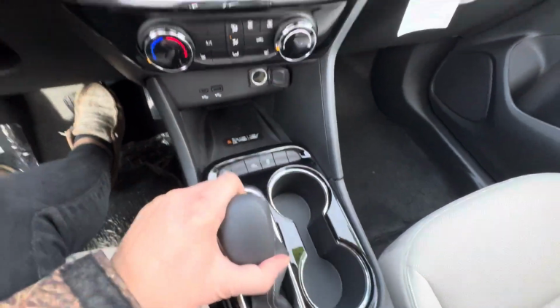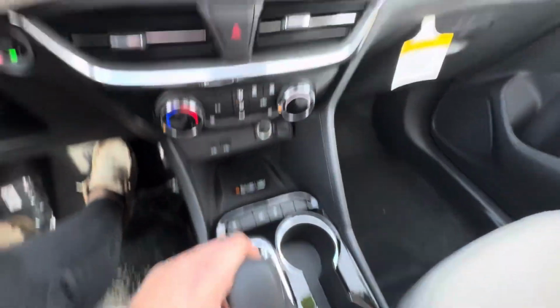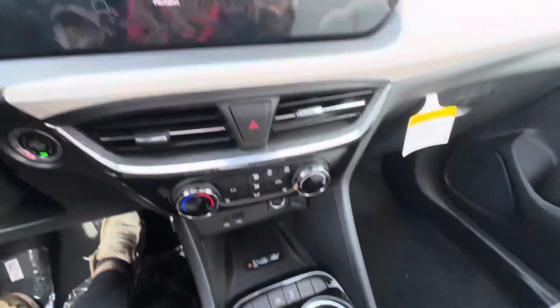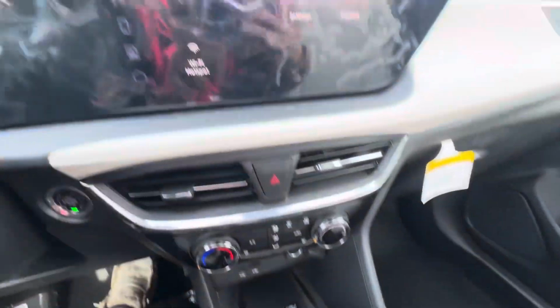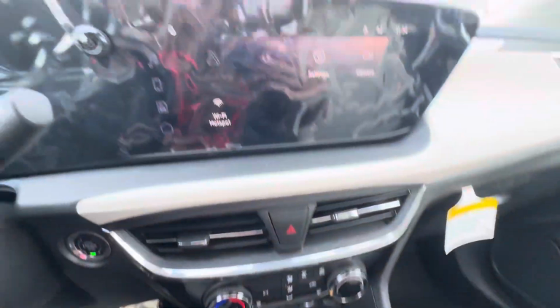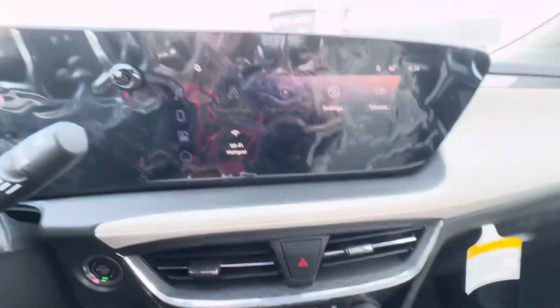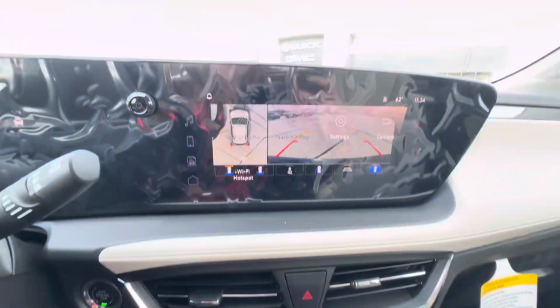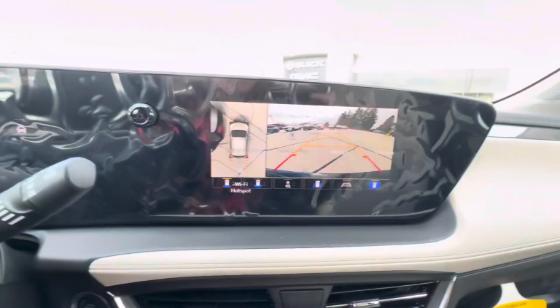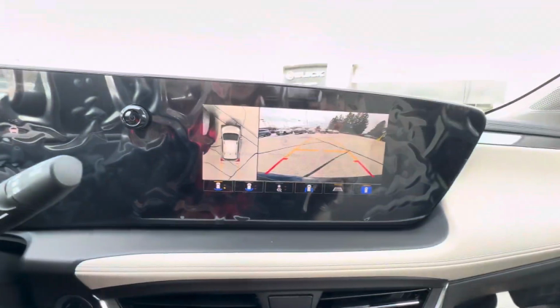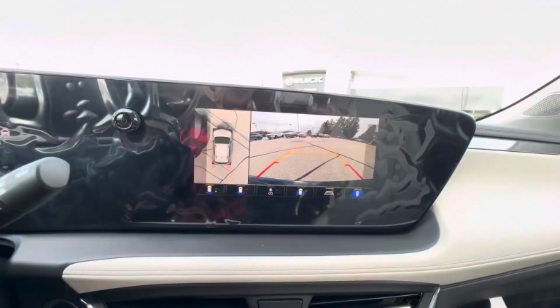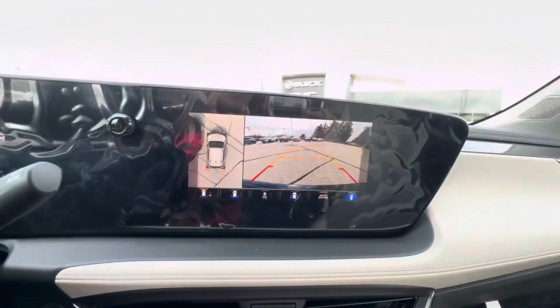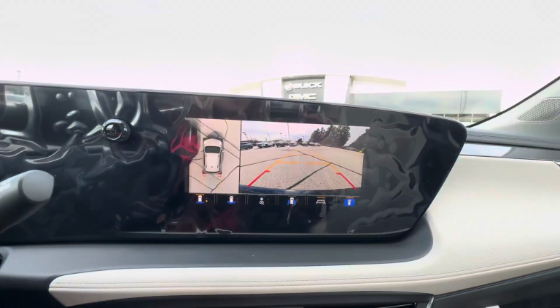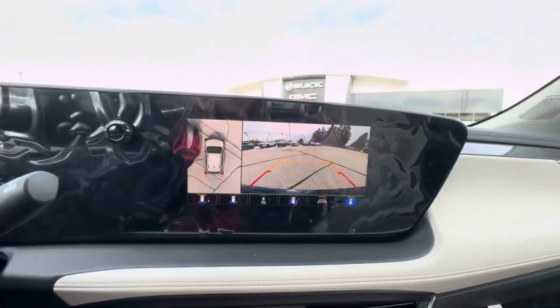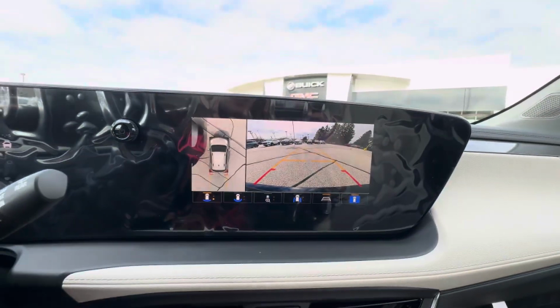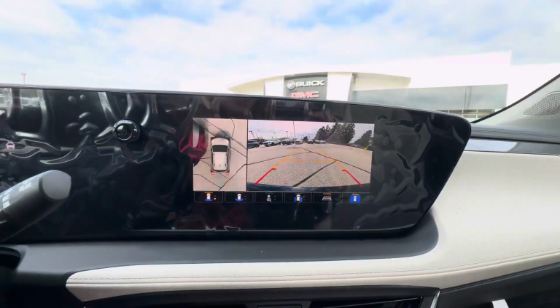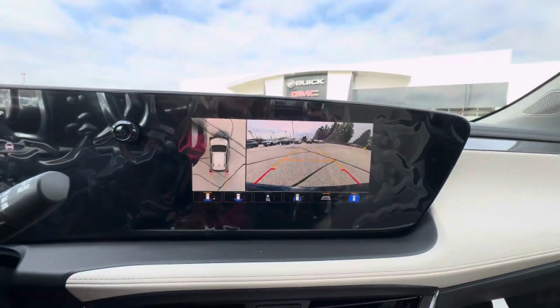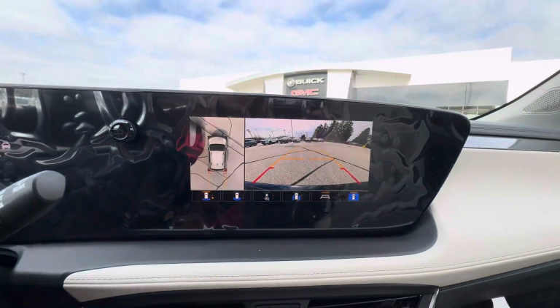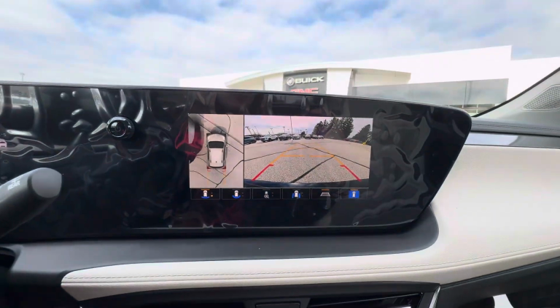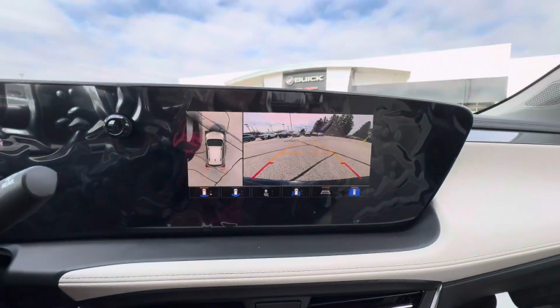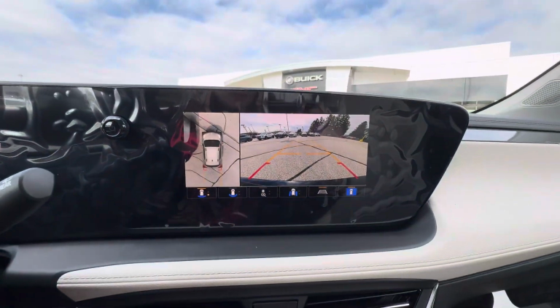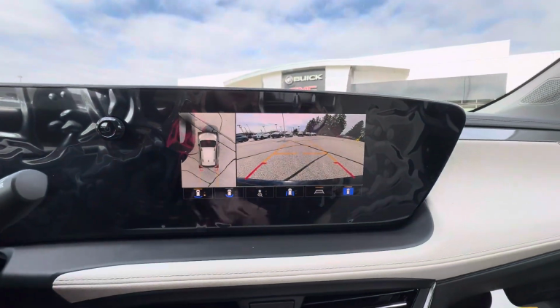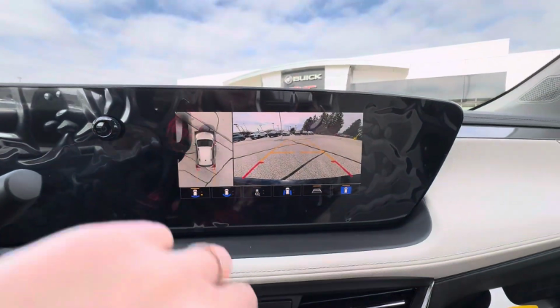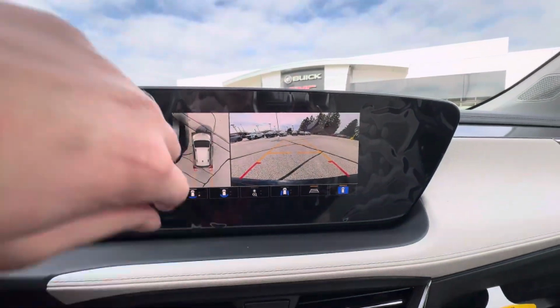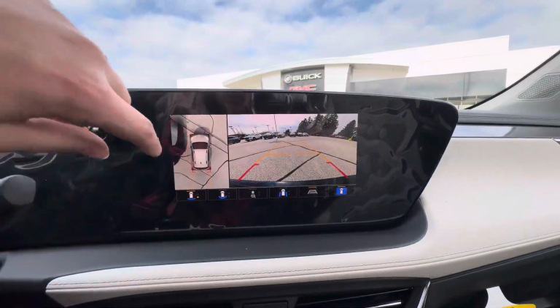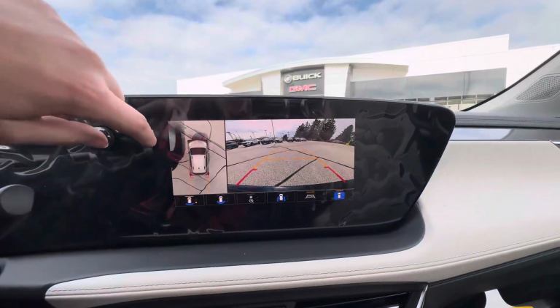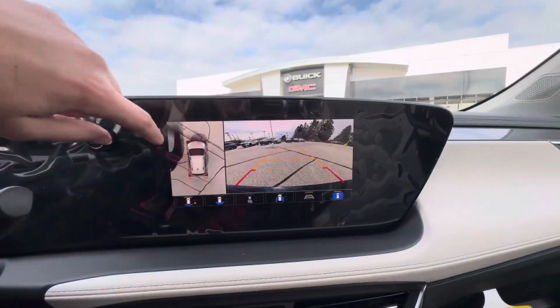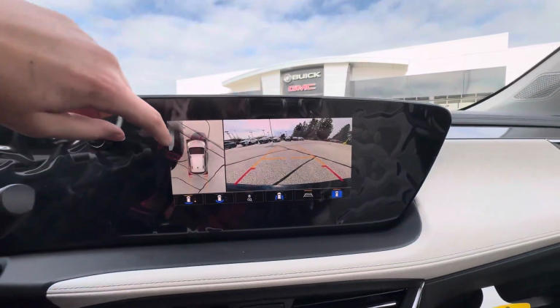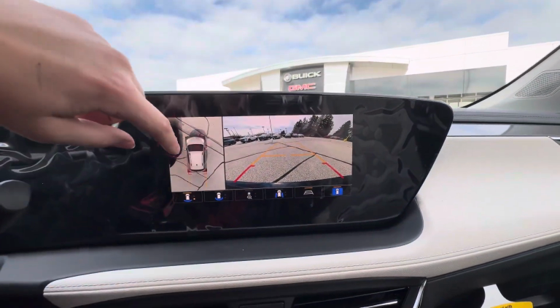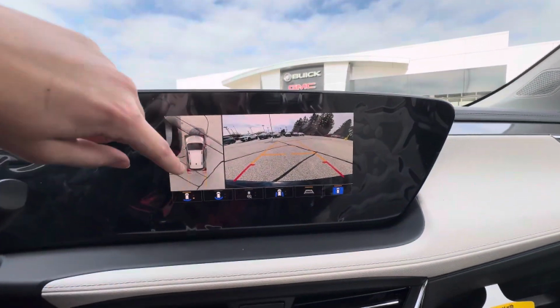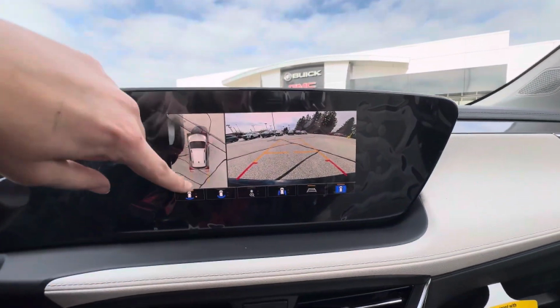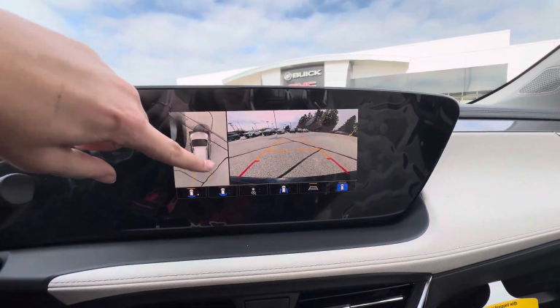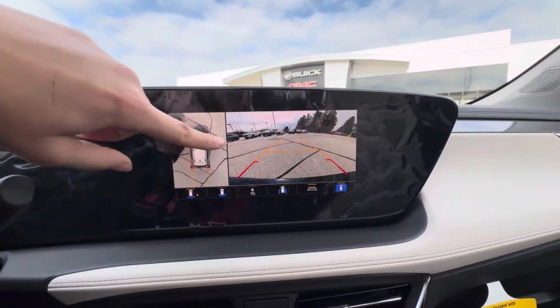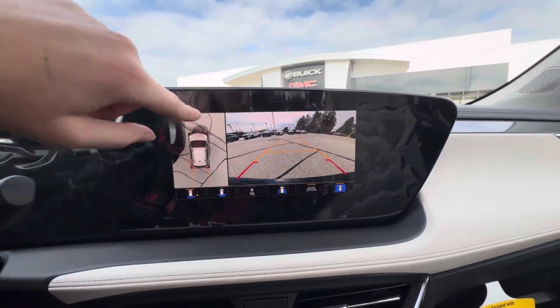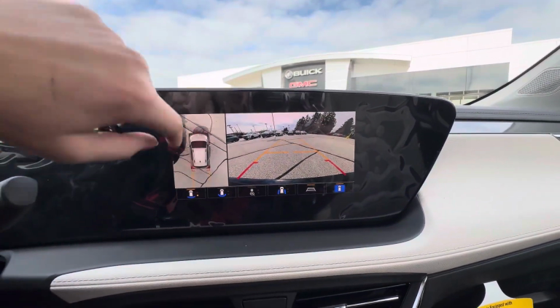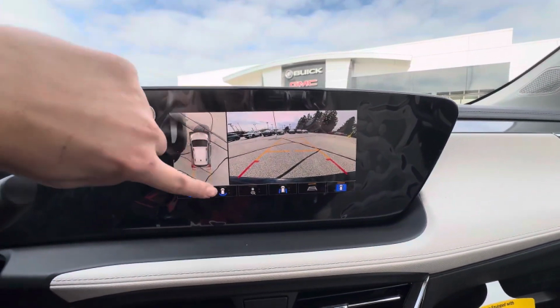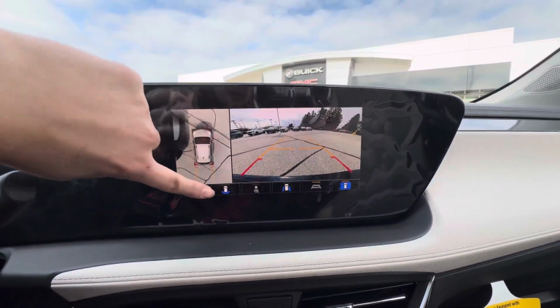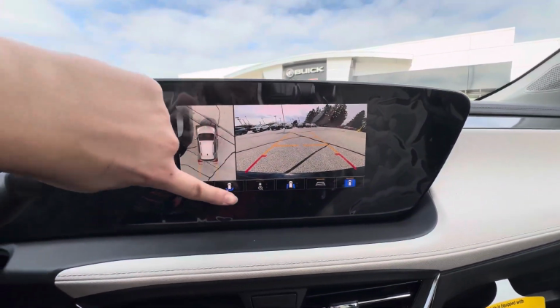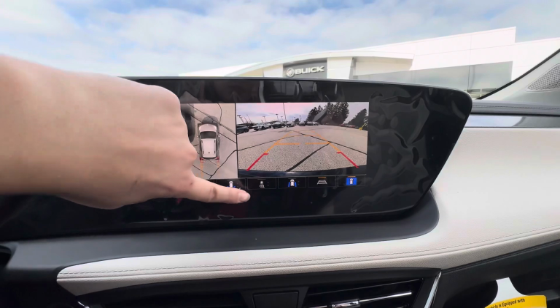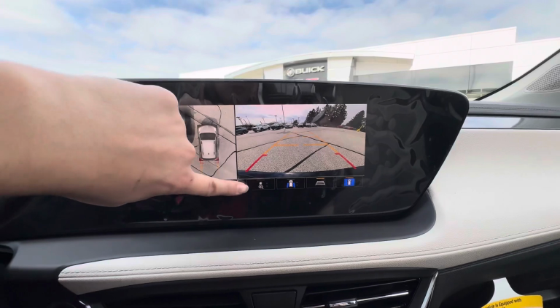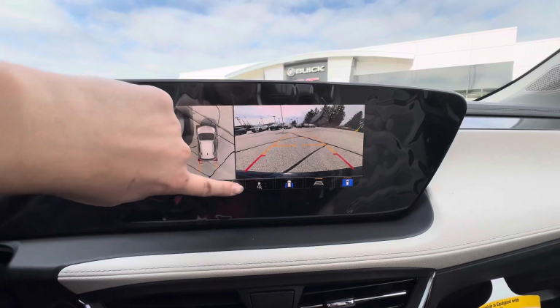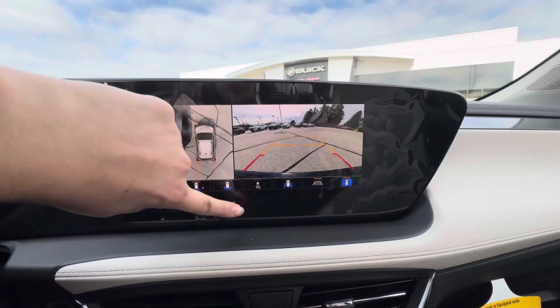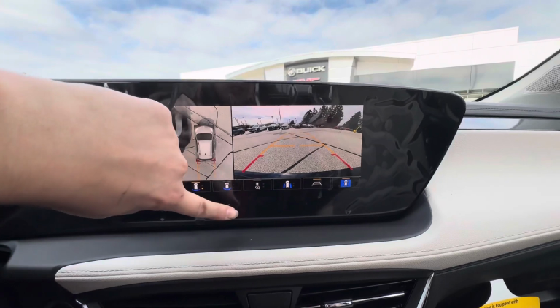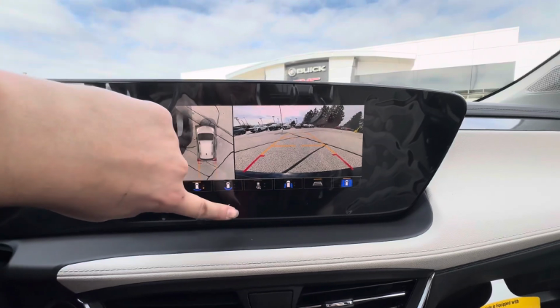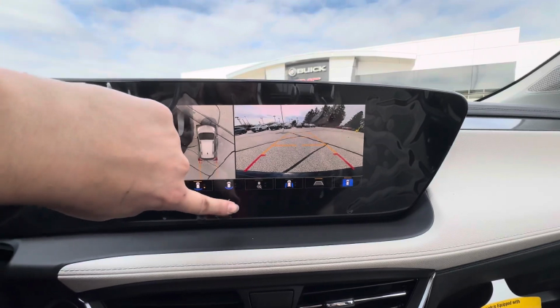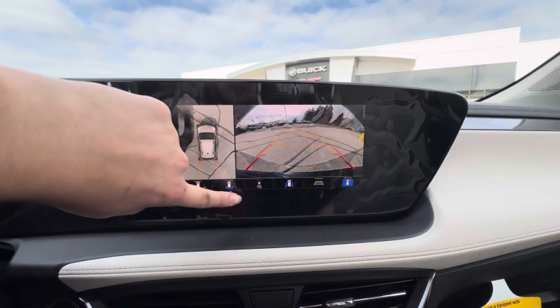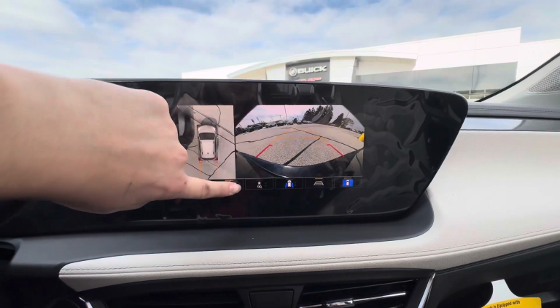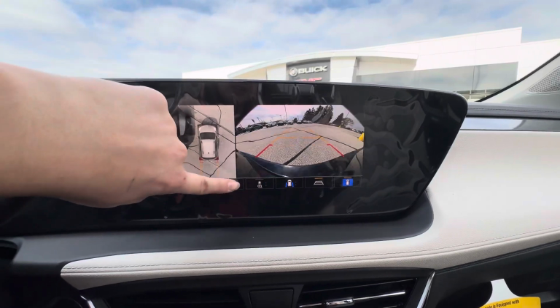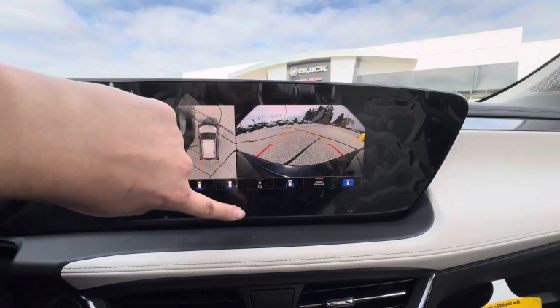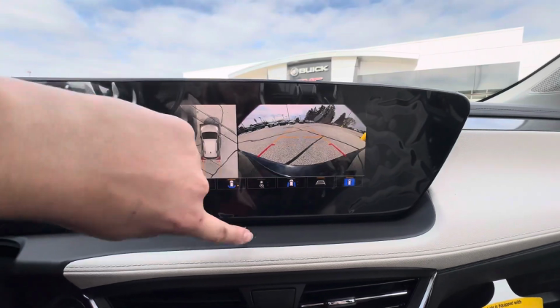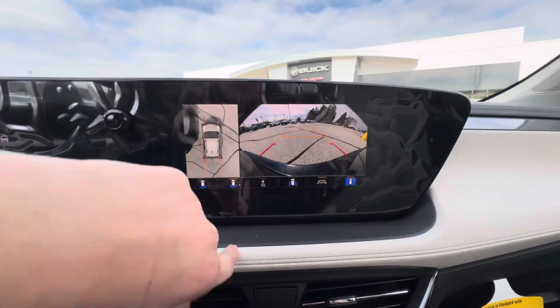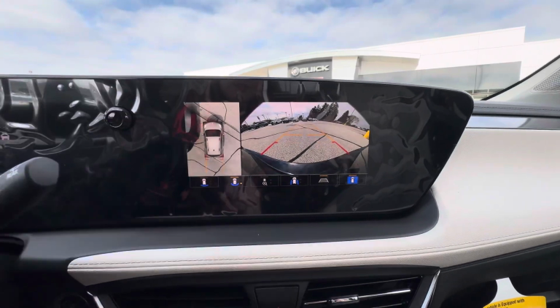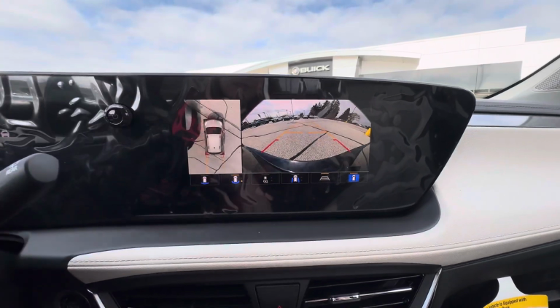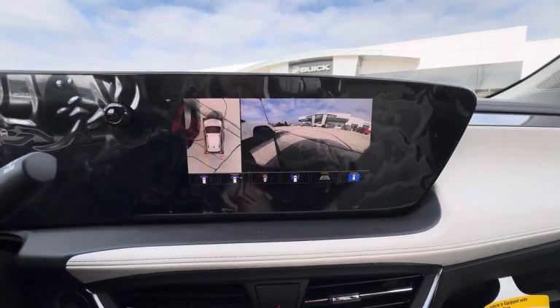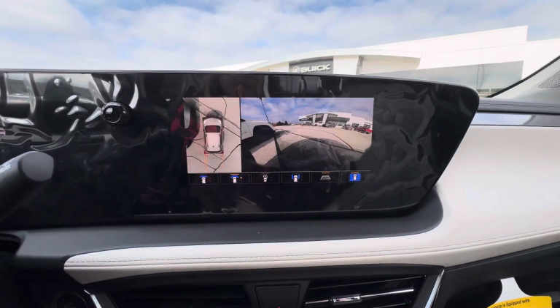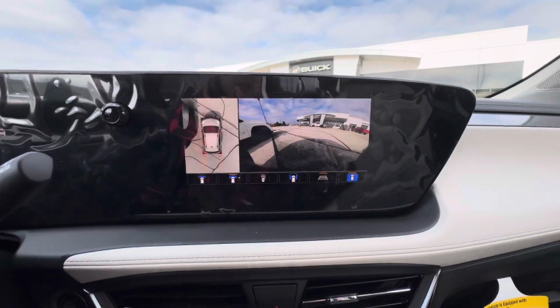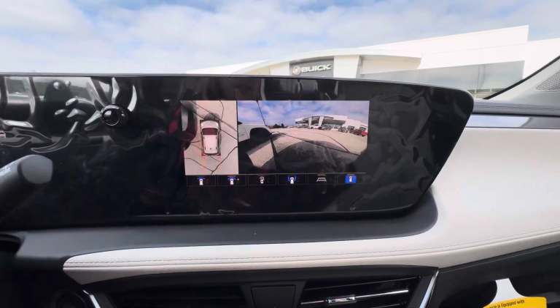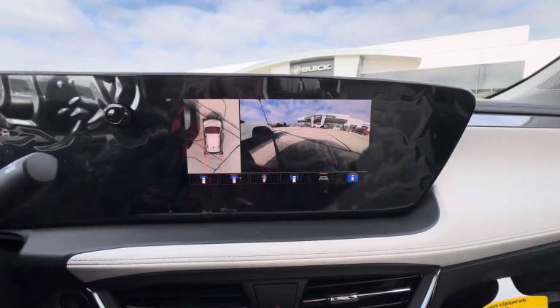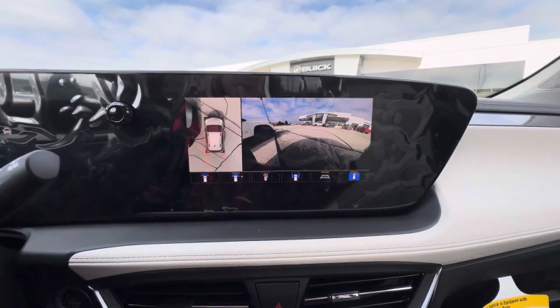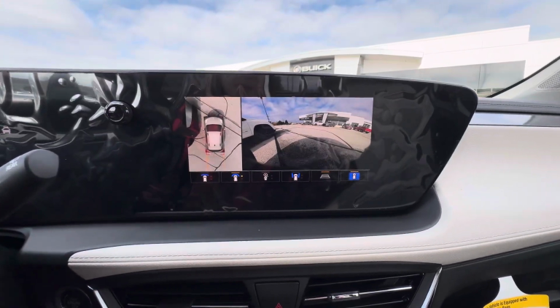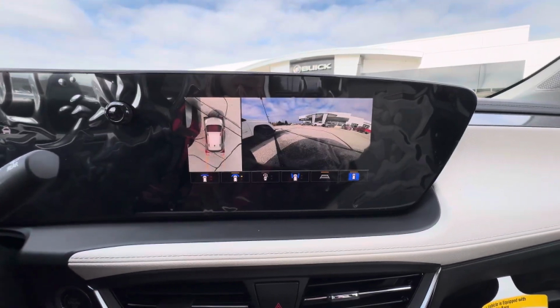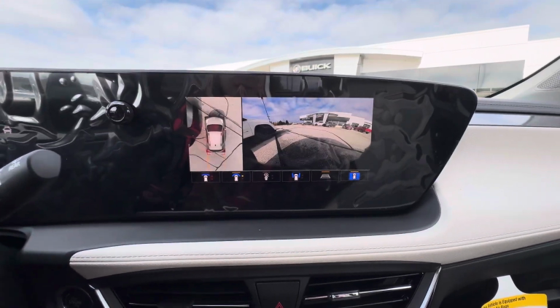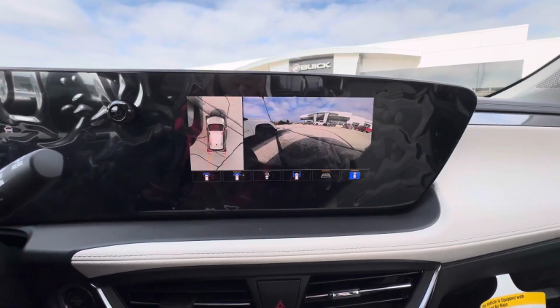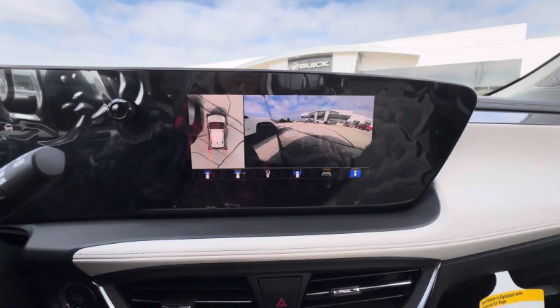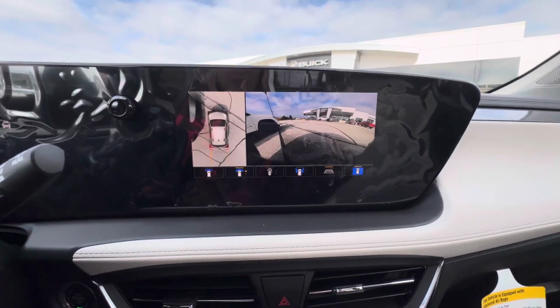If I put it in reverse, you do have surround vision so you can see around the whole GX, and then you have different camera angles.